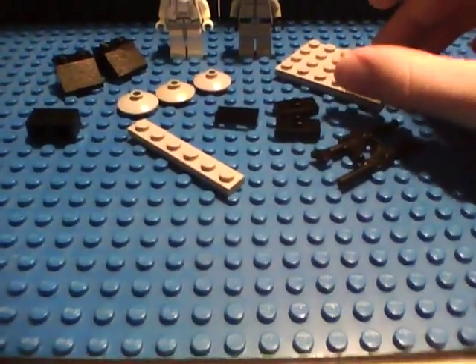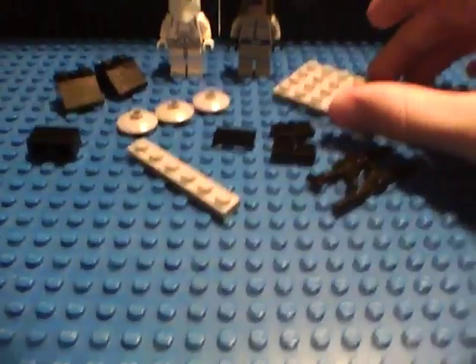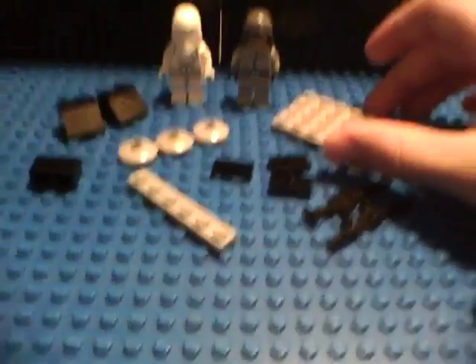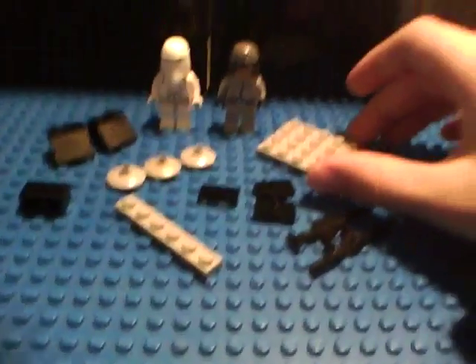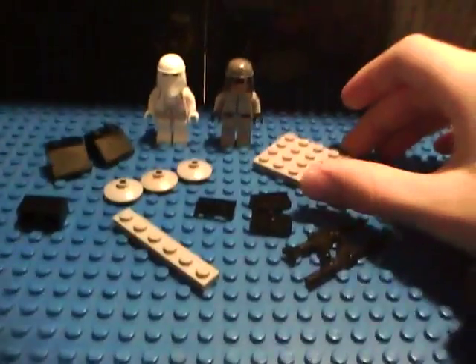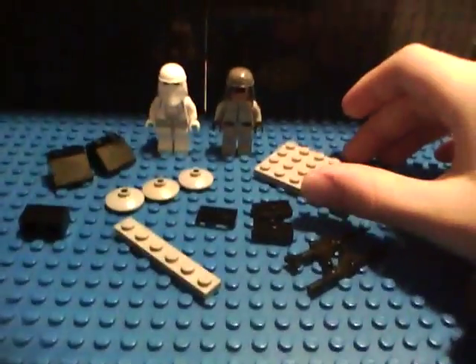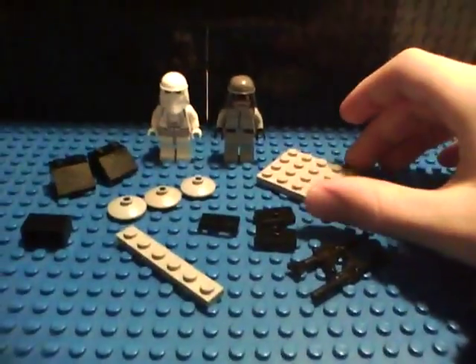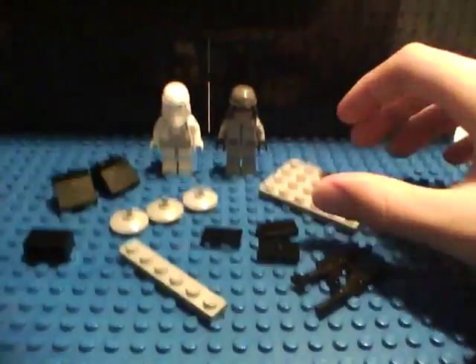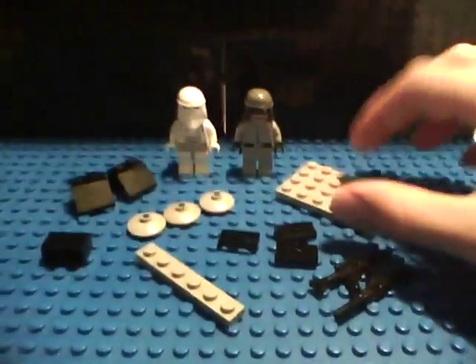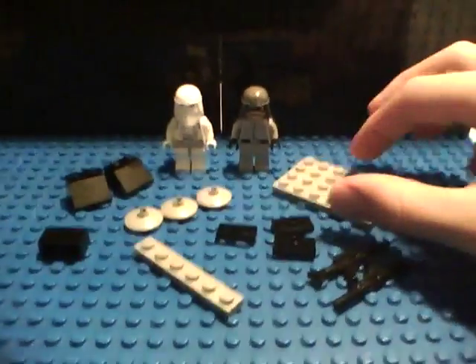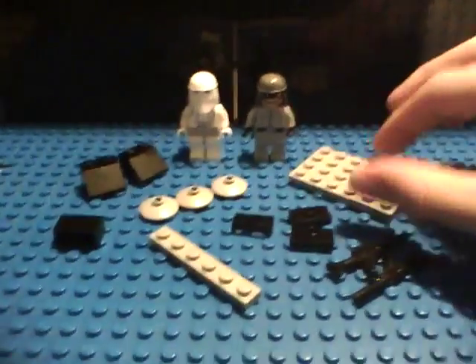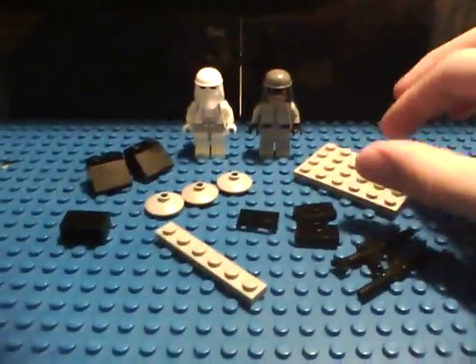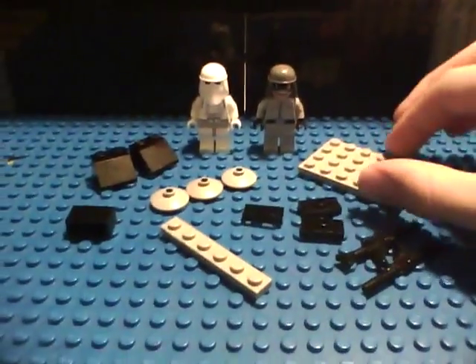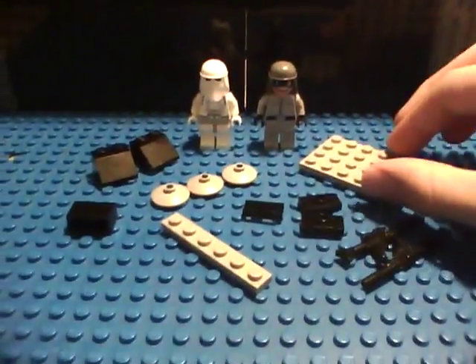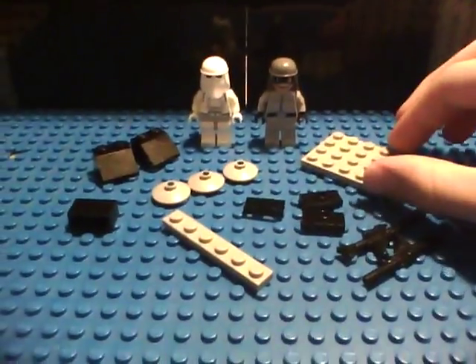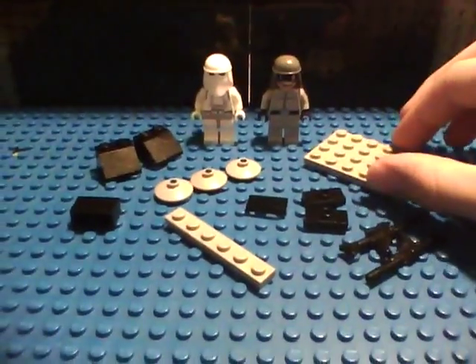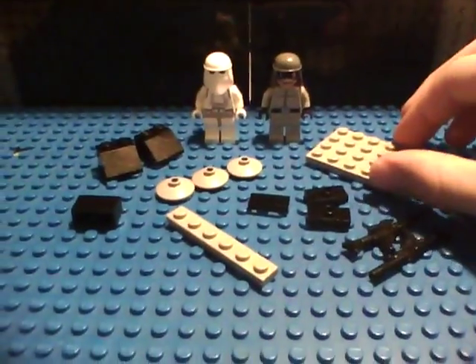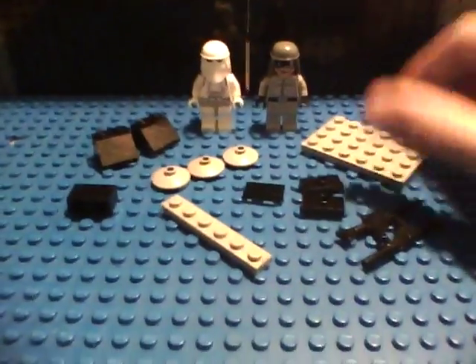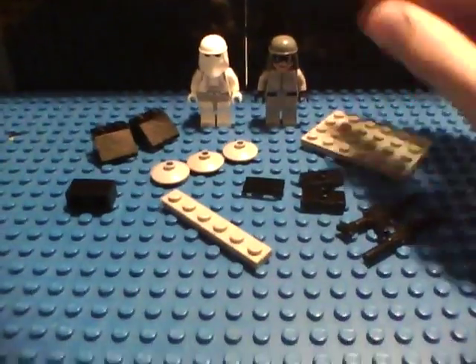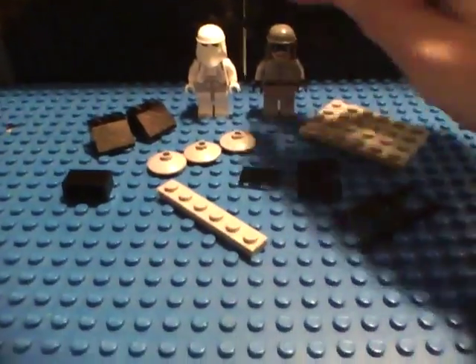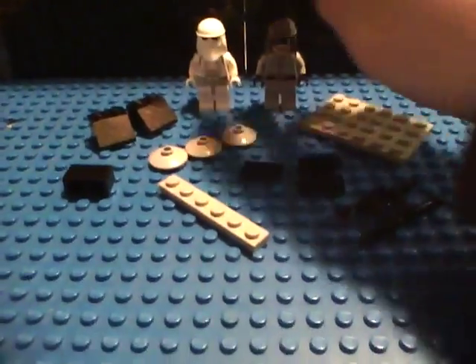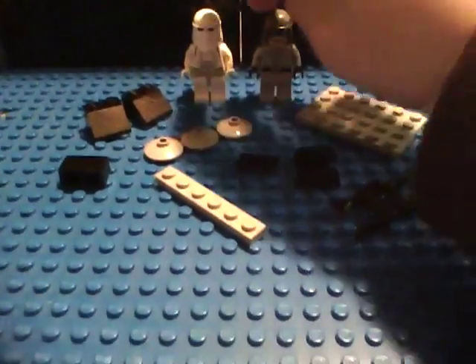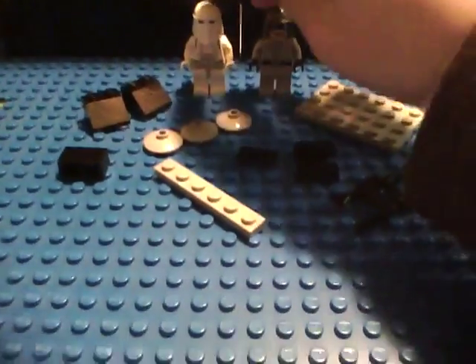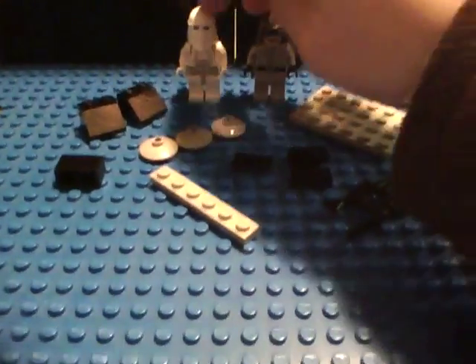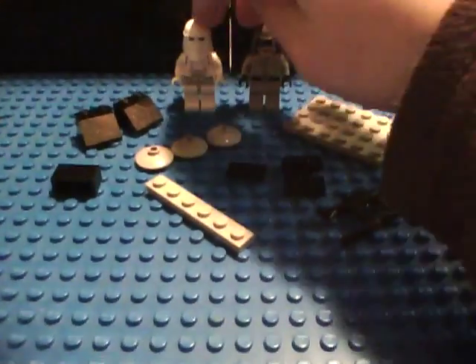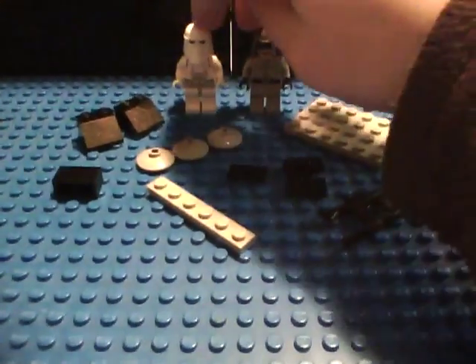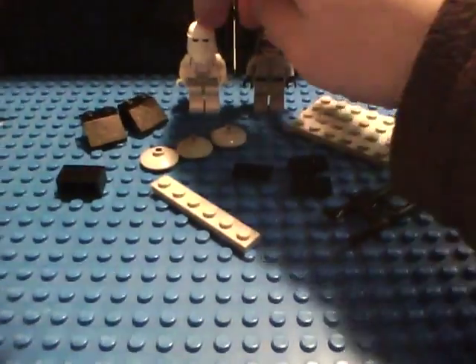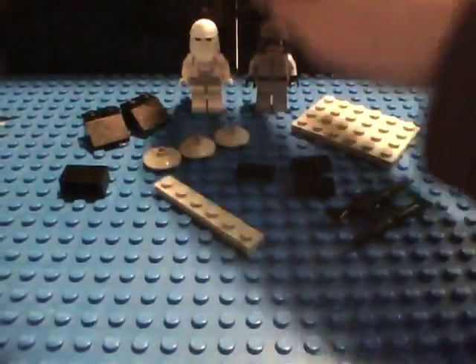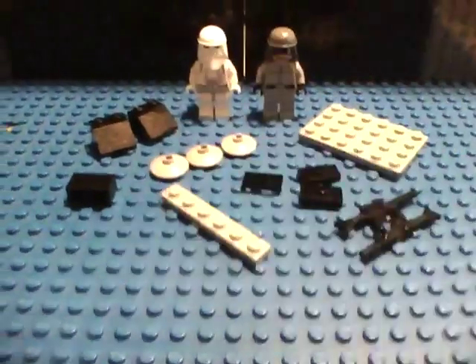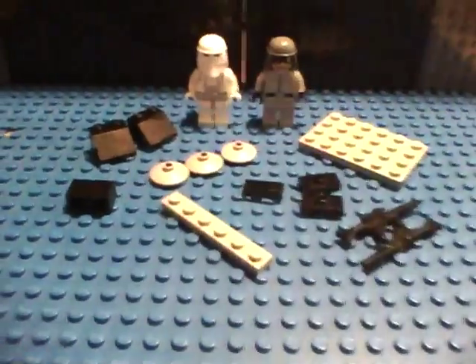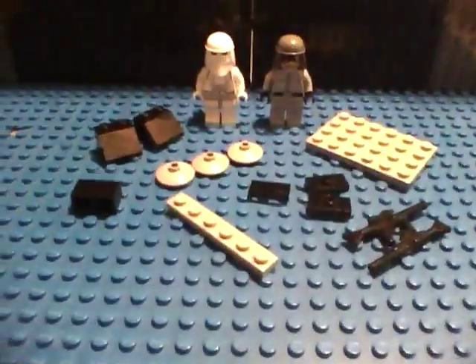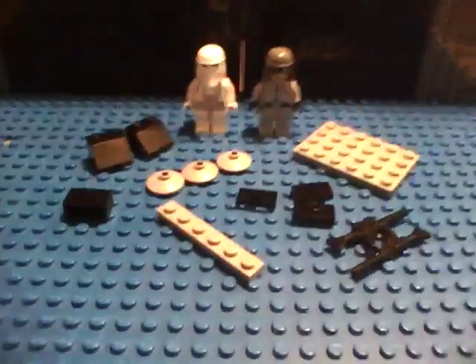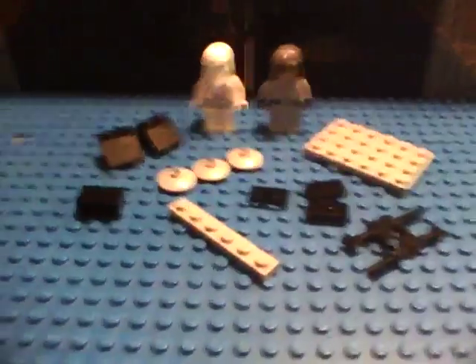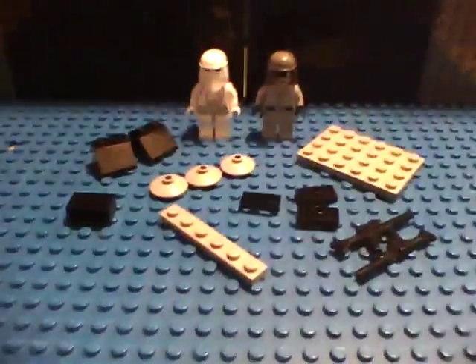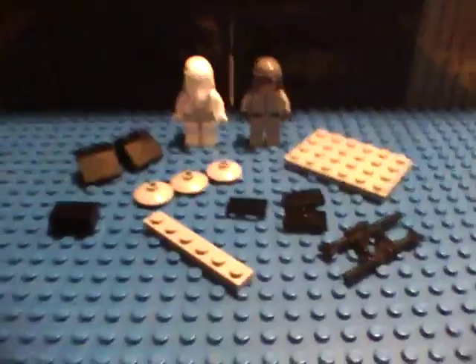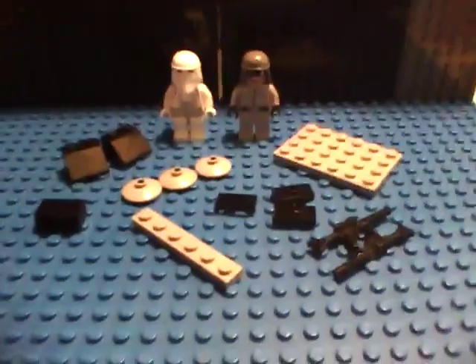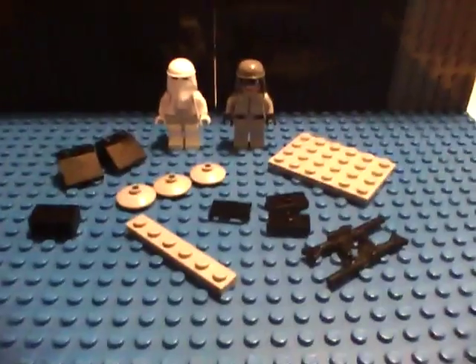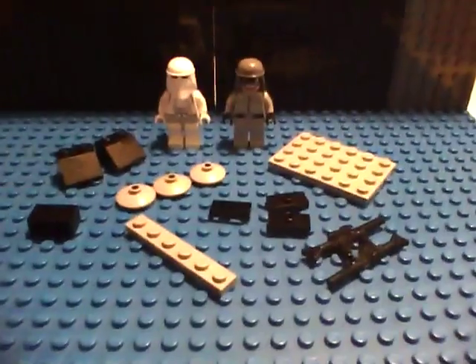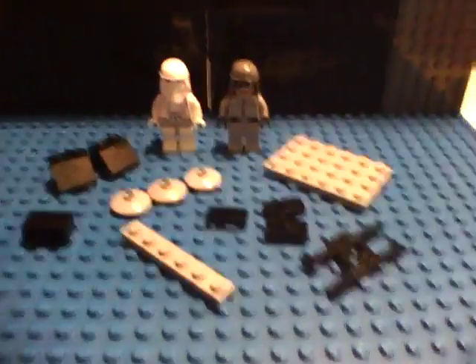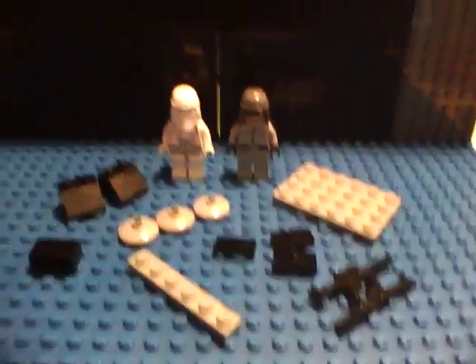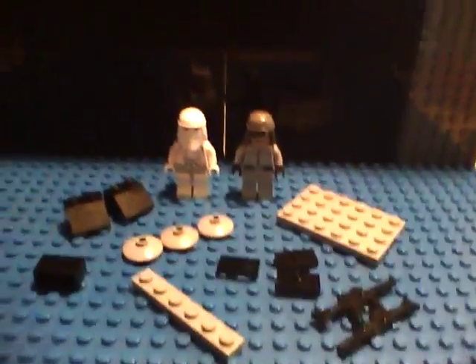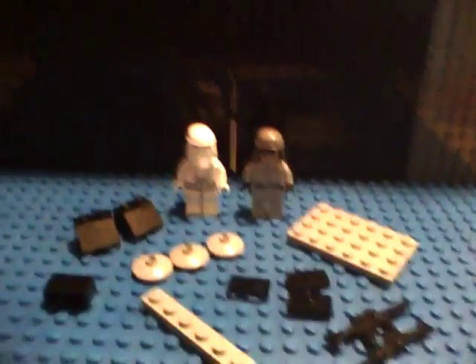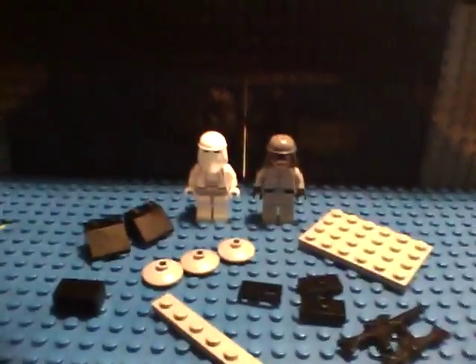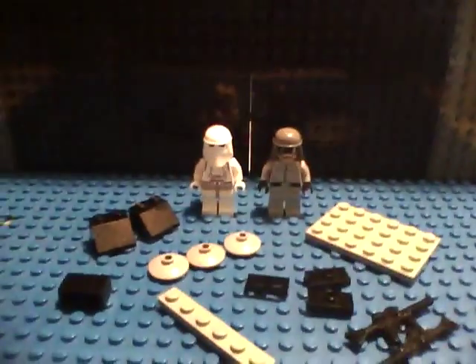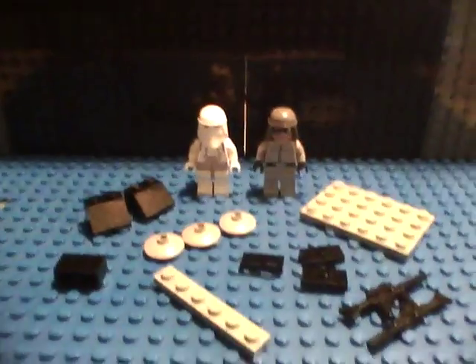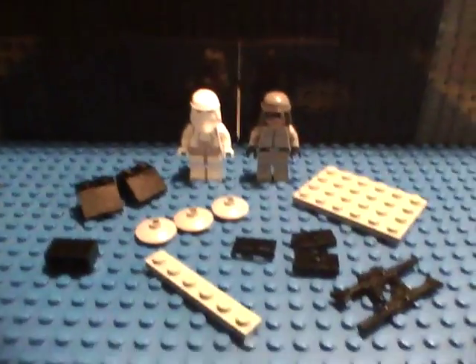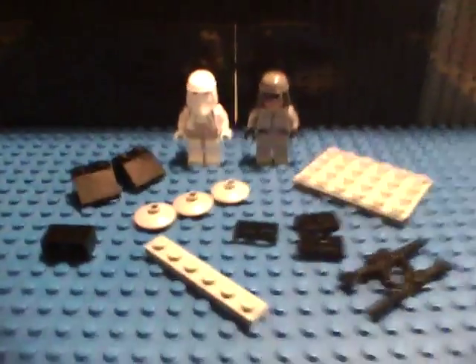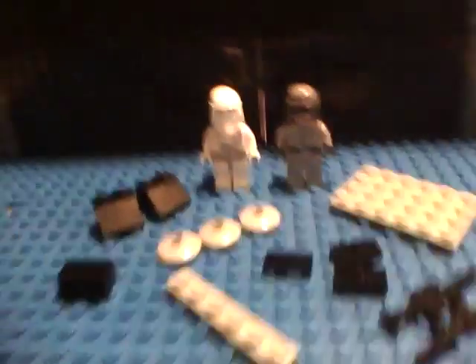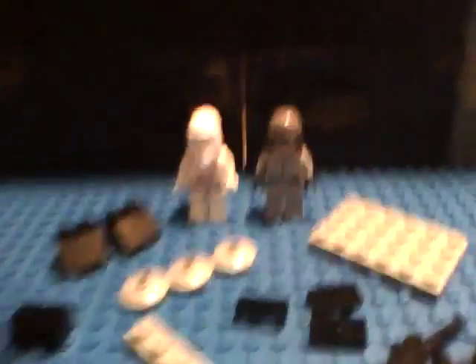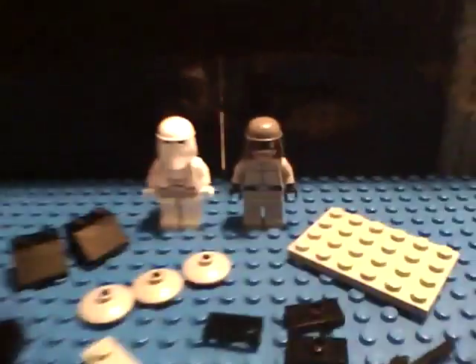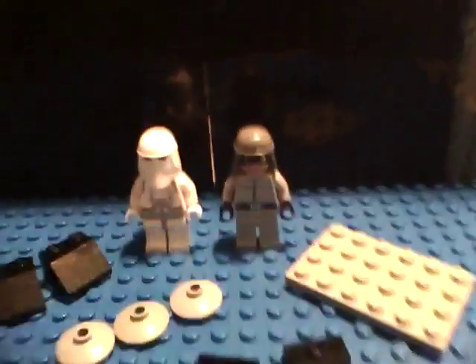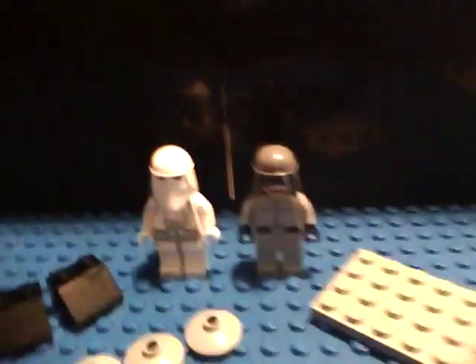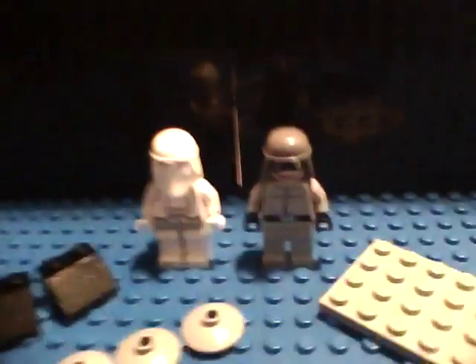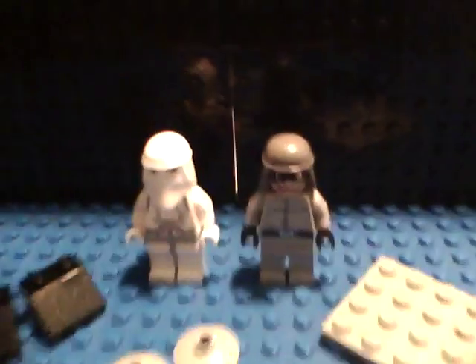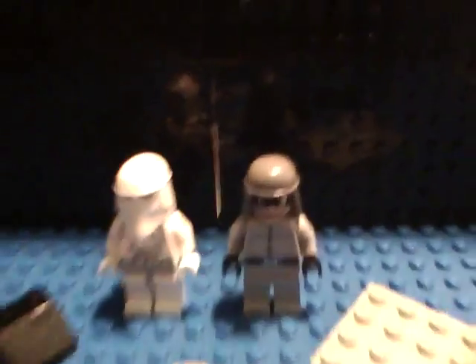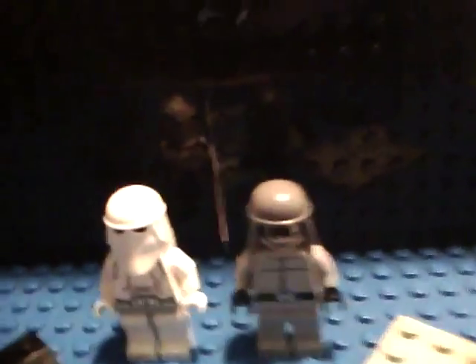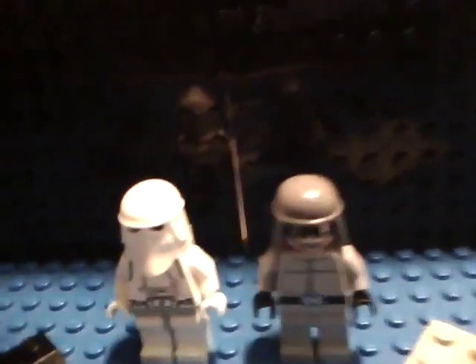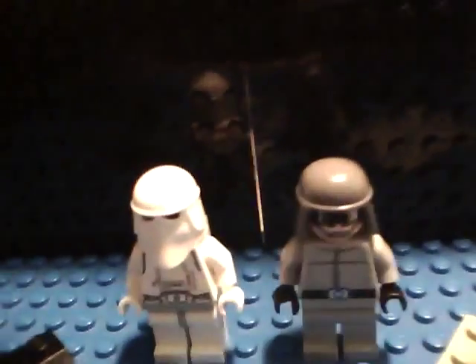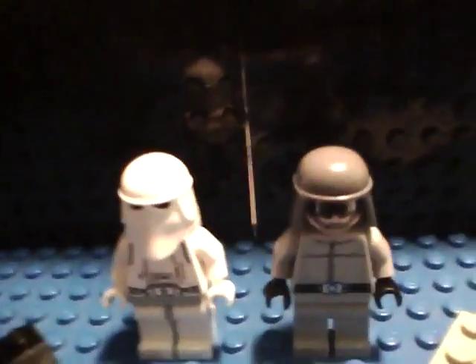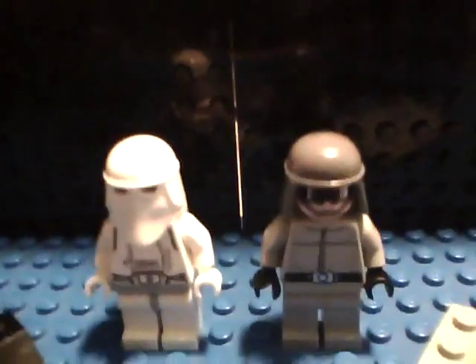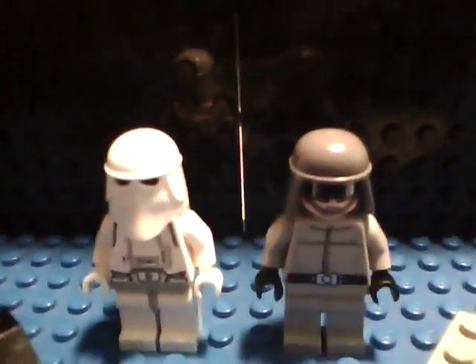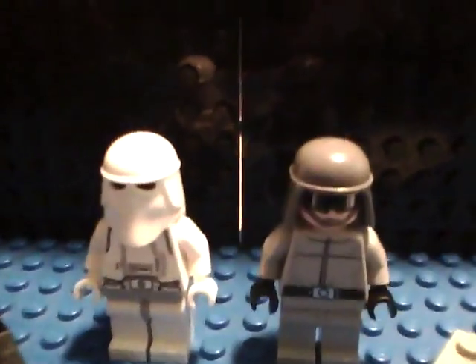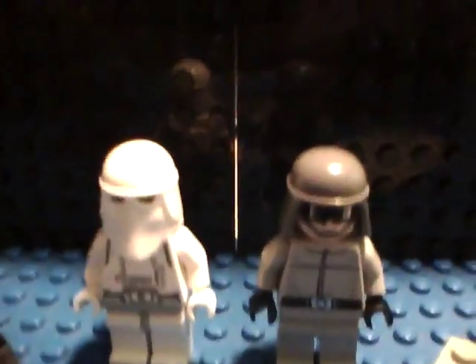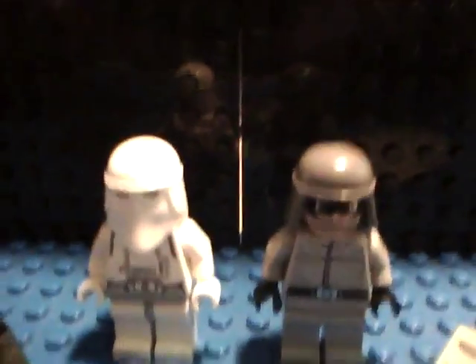Here's what you're going to need. You're going to need two minifigures. I chose a Snow Trooper and an ATSD pilot.